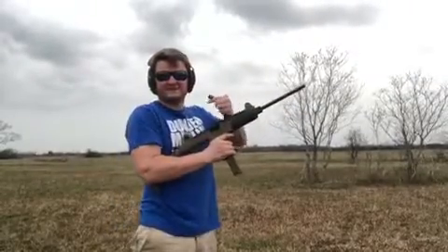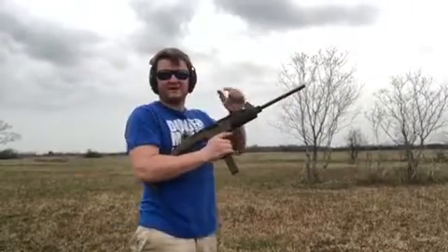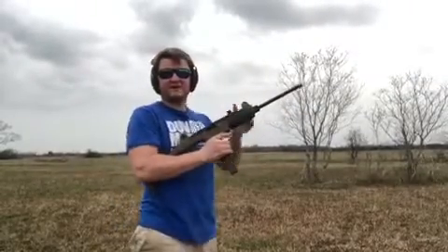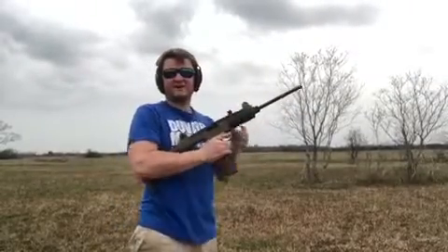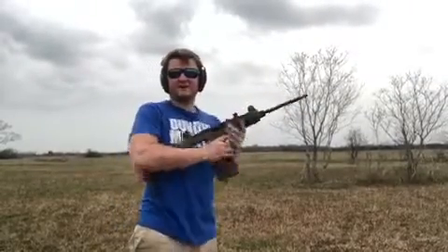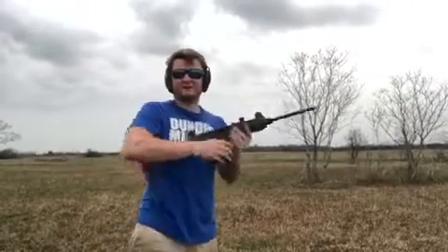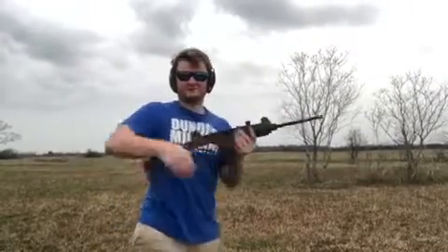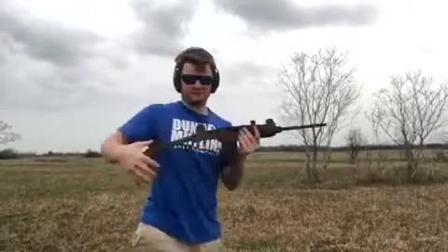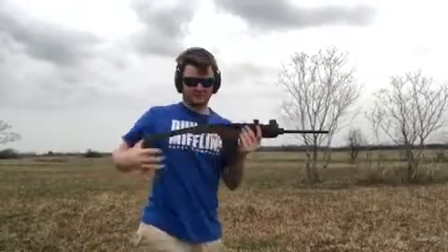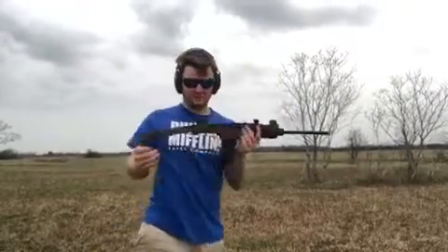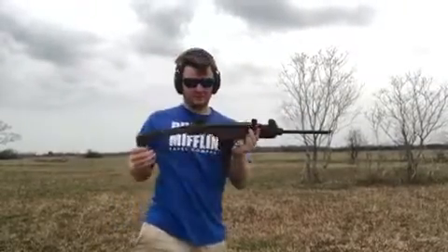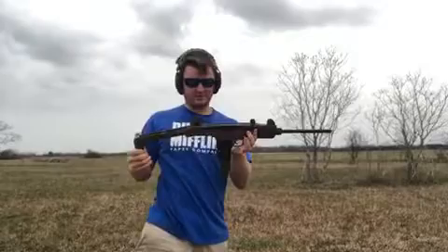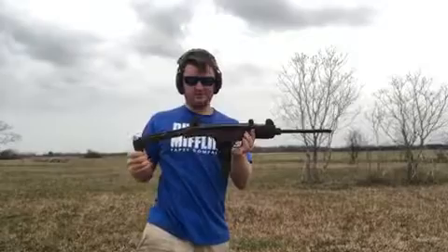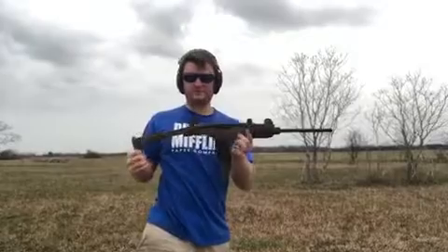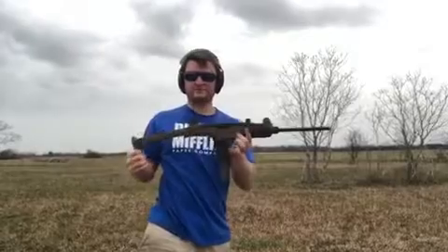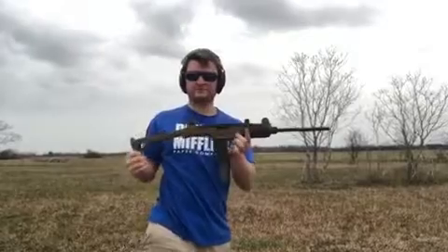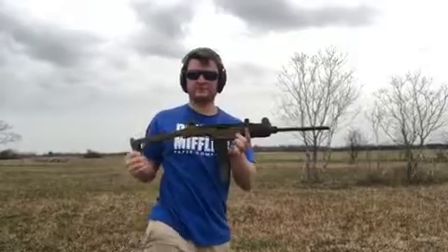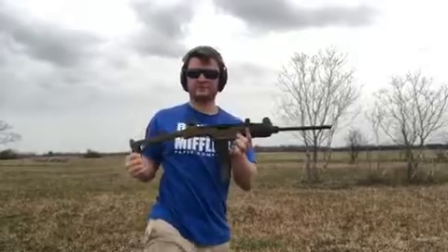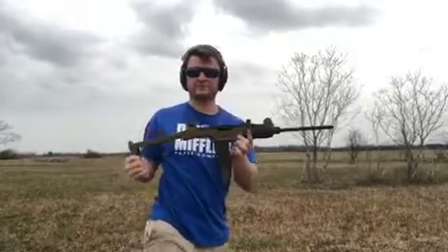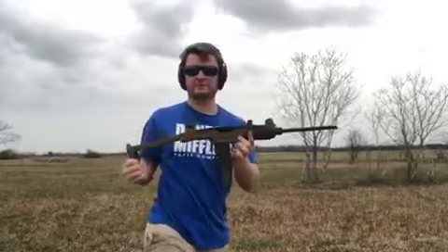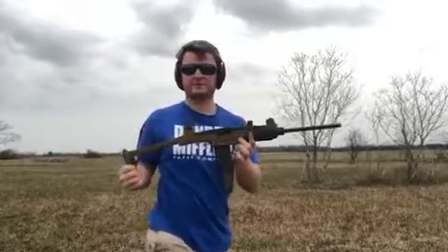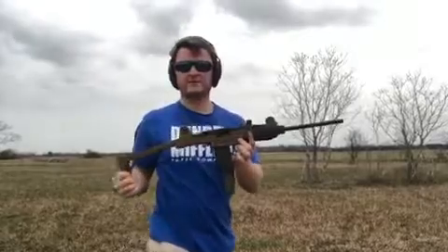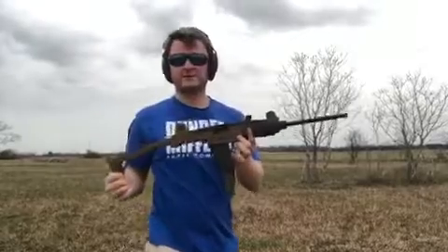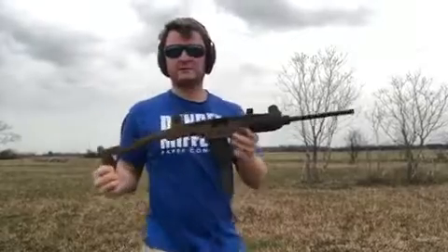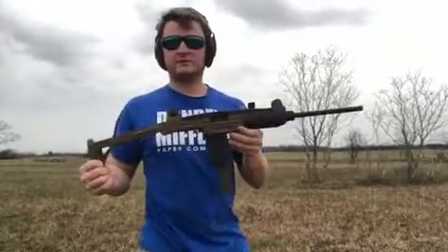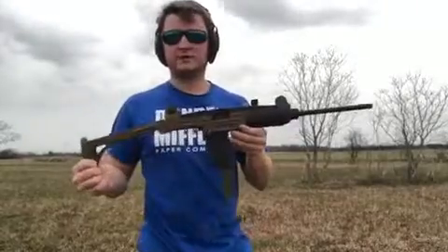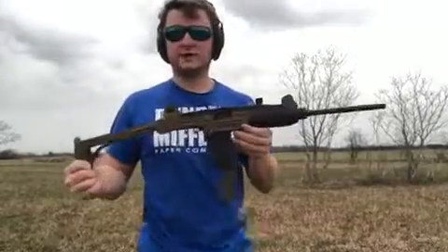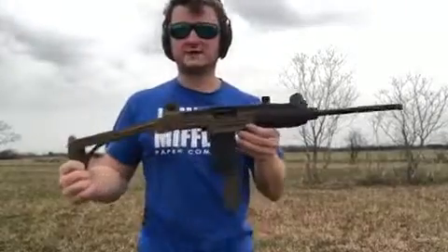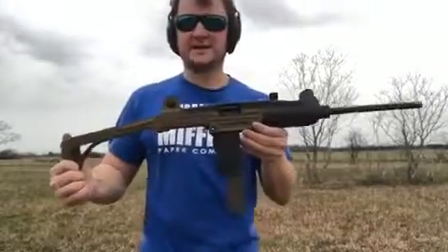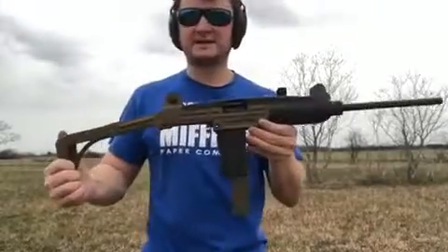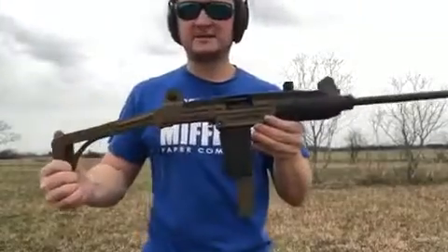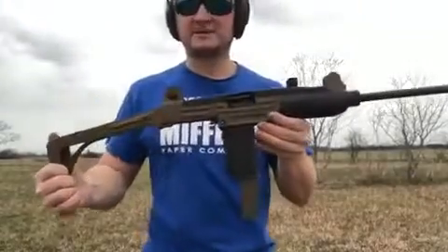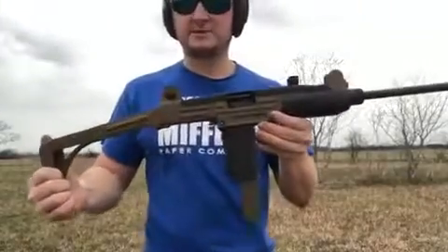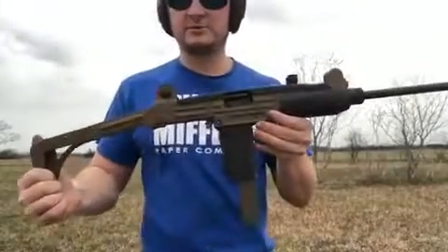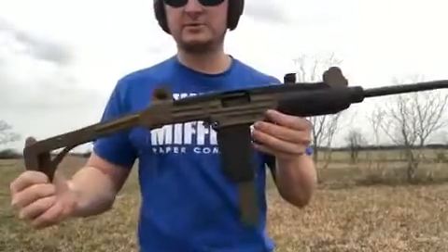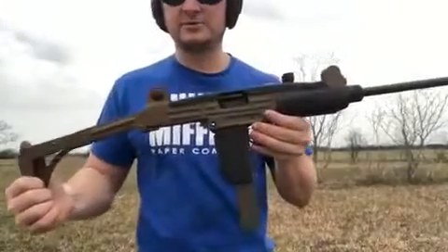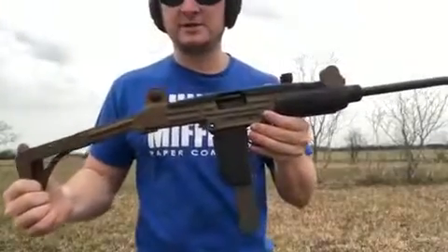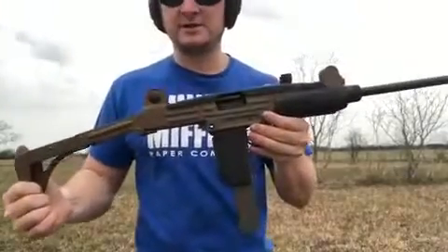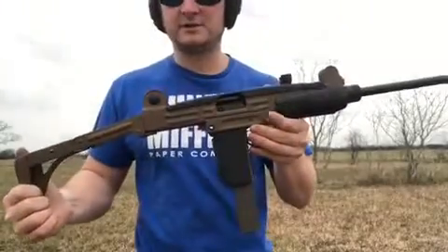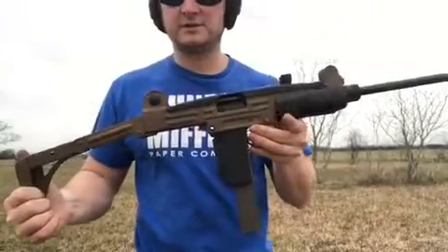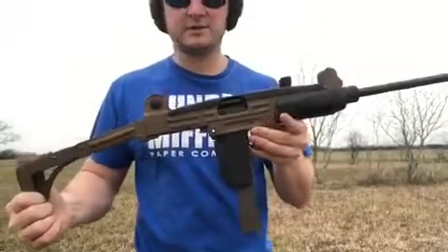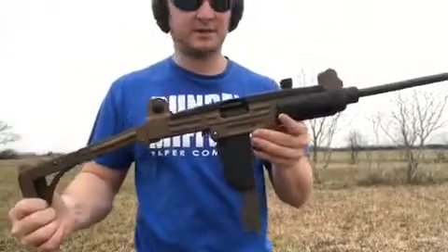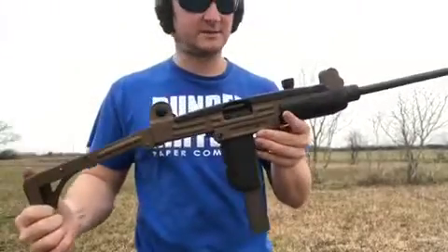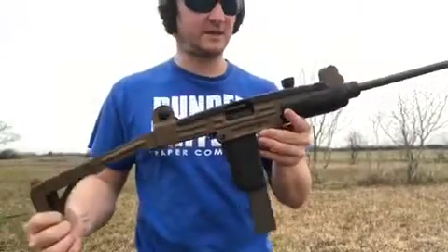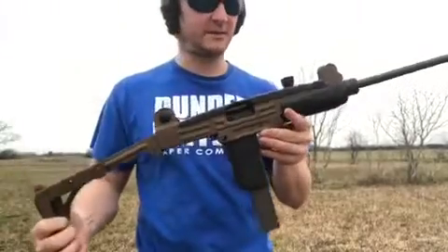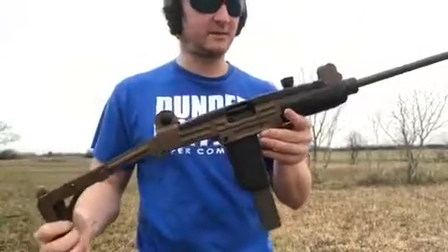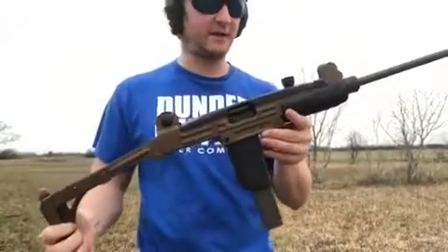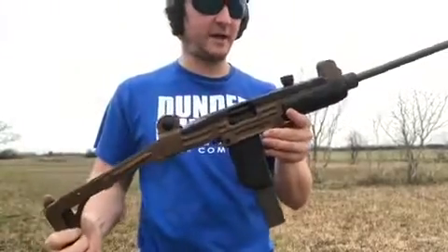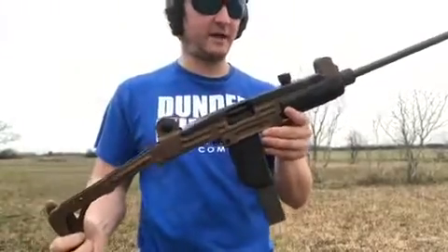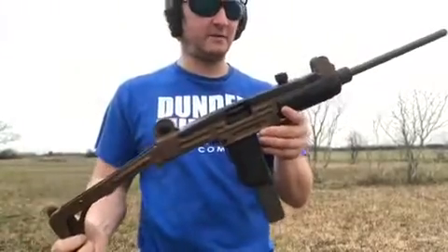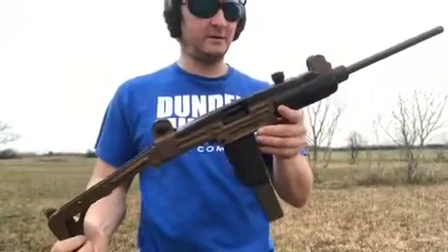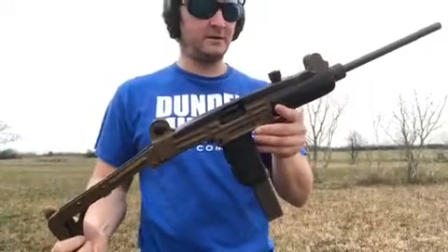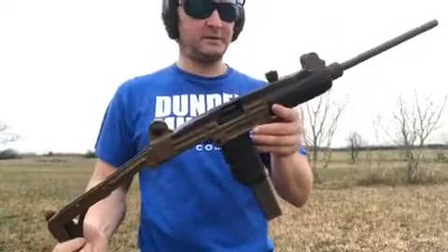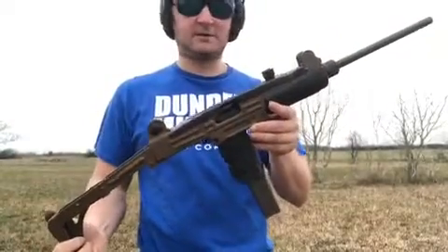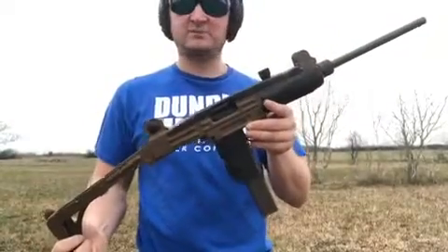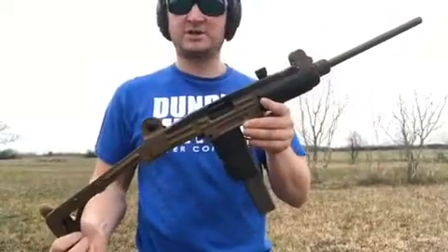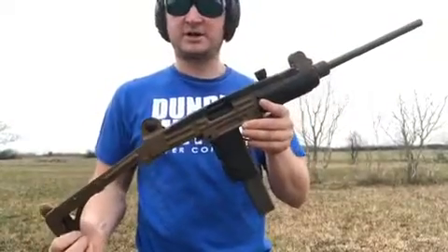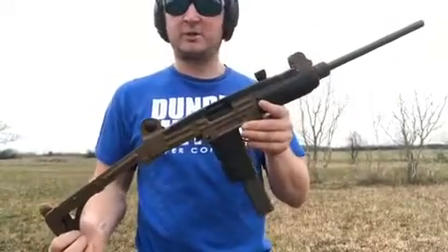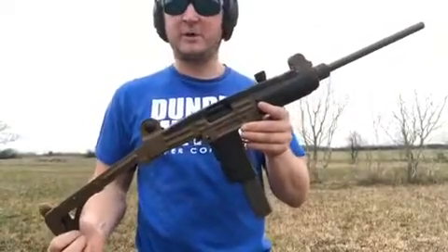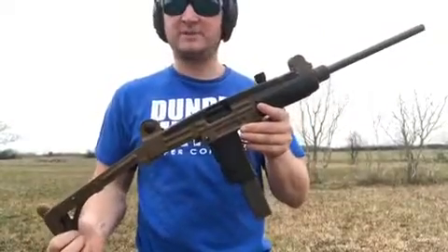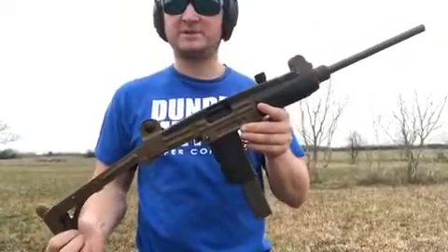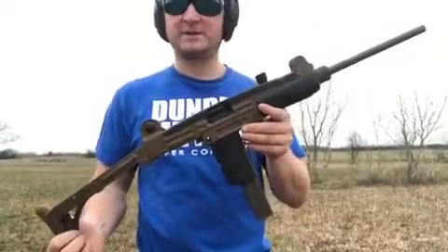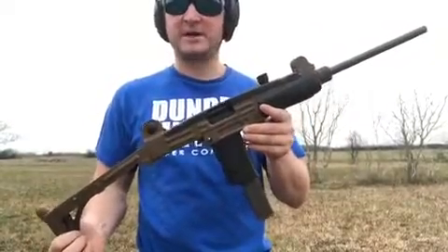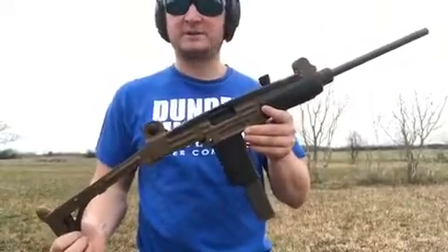Alright, cool deal. If you guys like this little Uzi and you'd like to take a look at it, come check out Weapon Genetics.